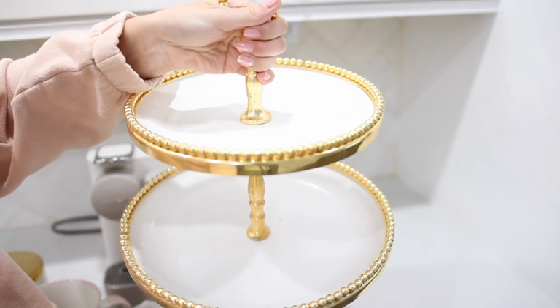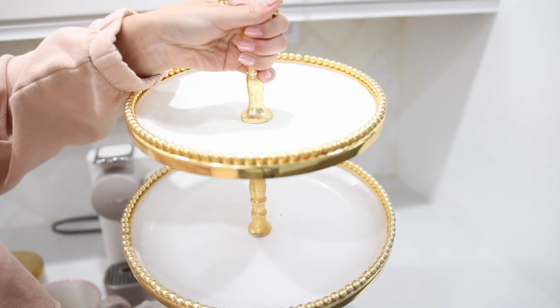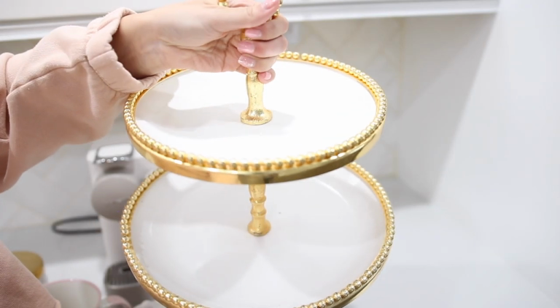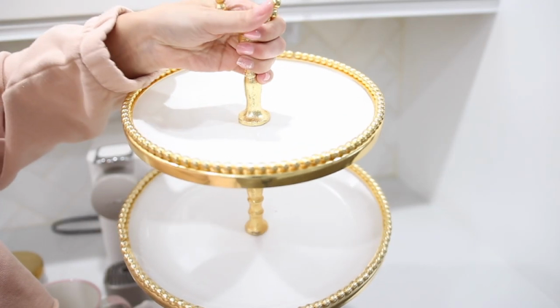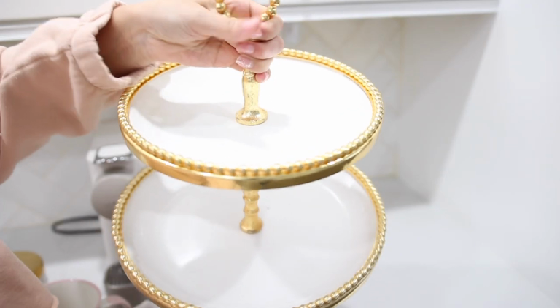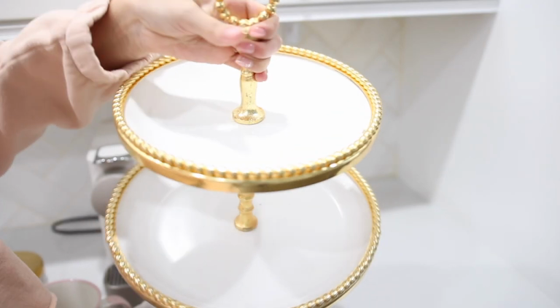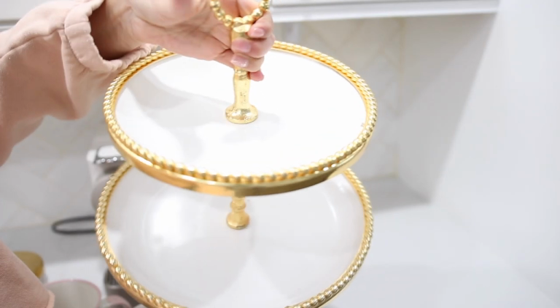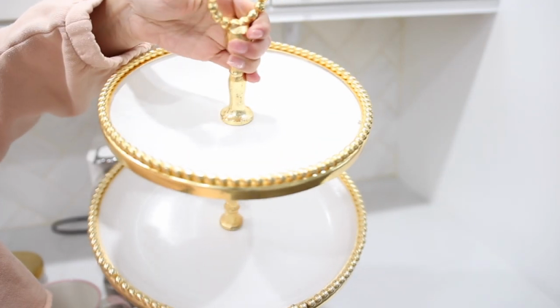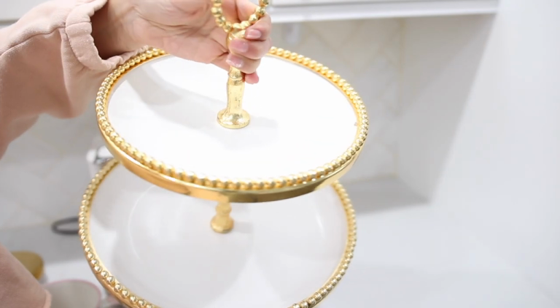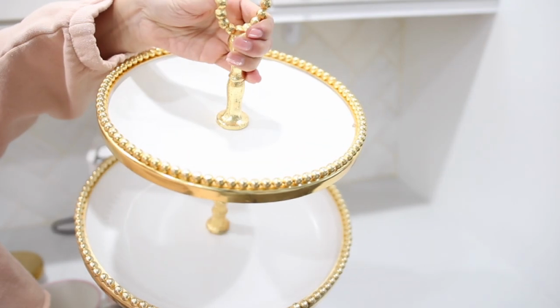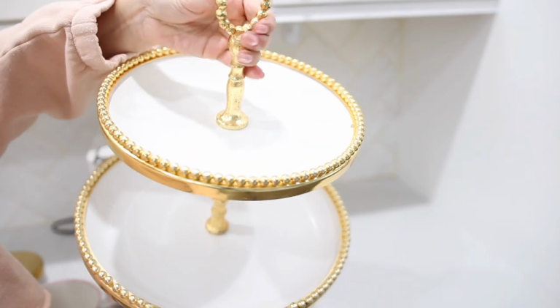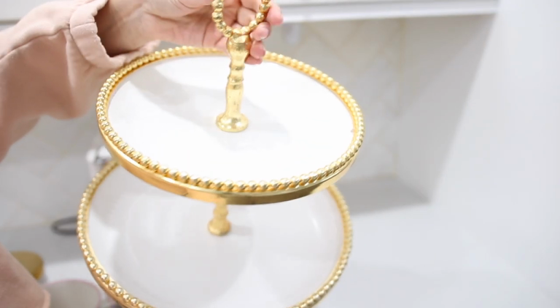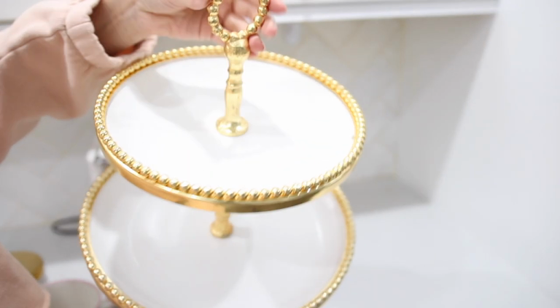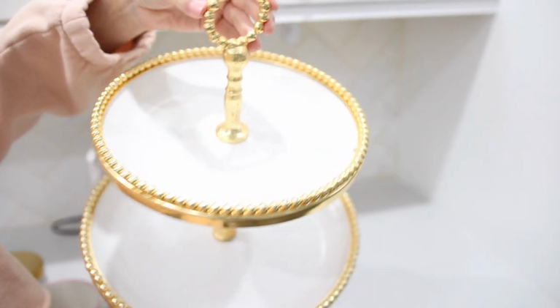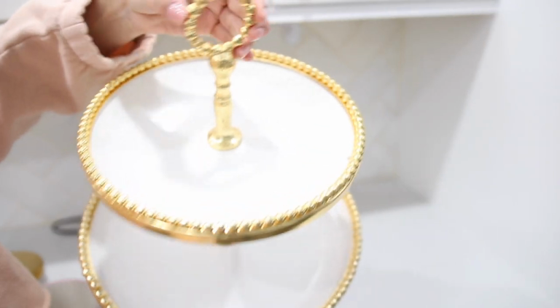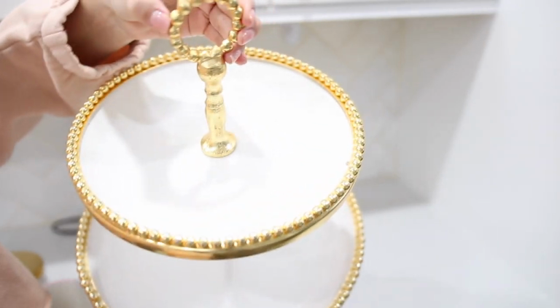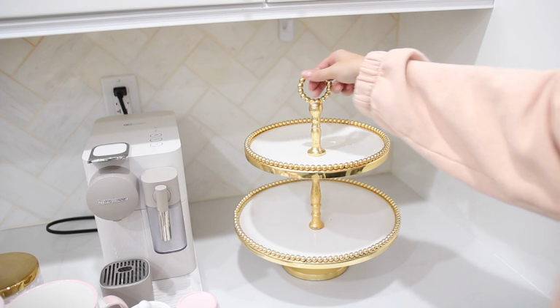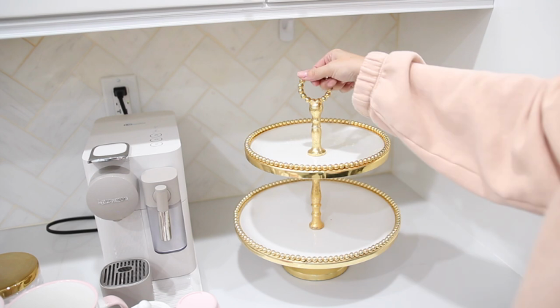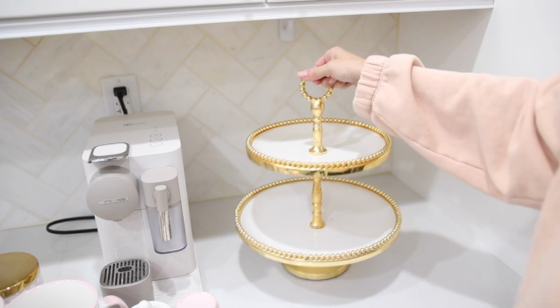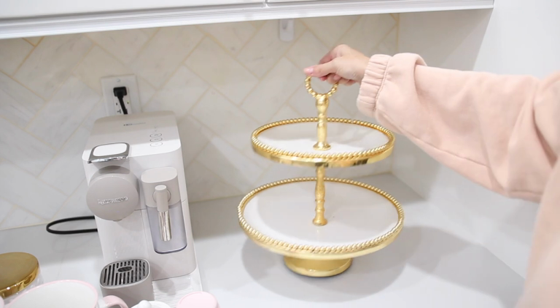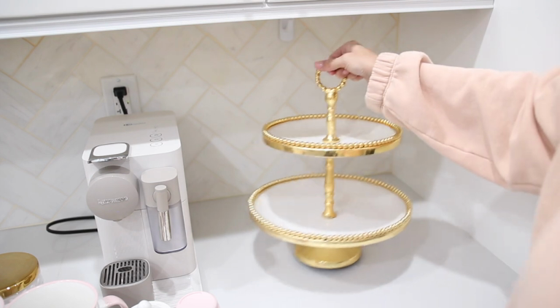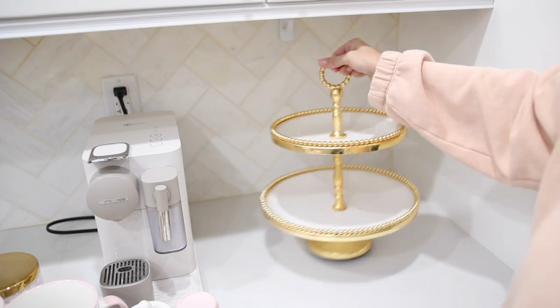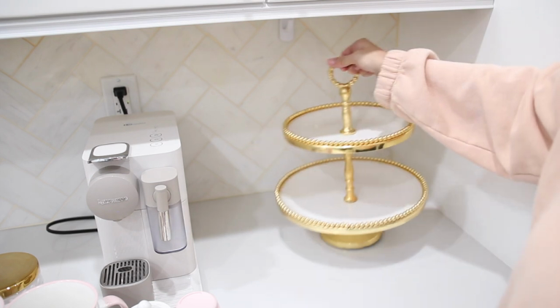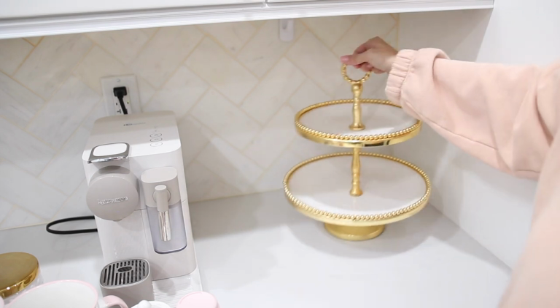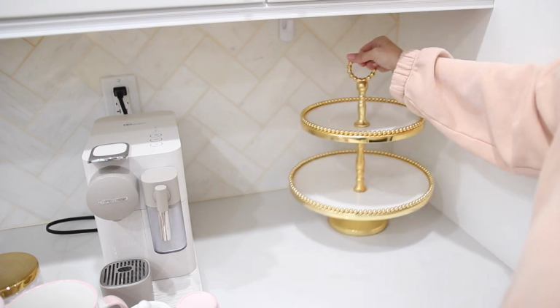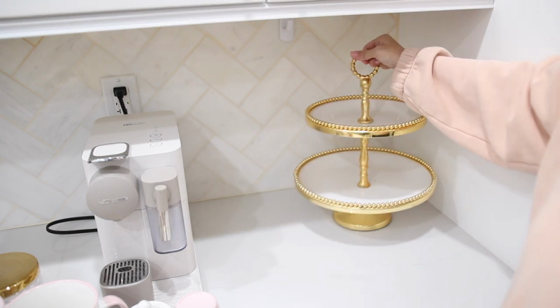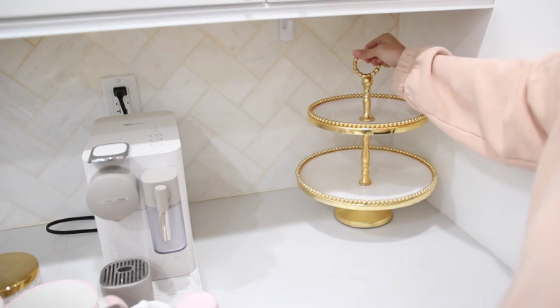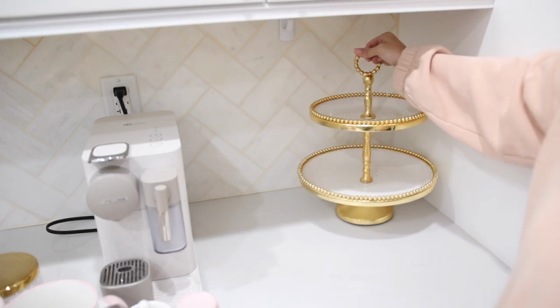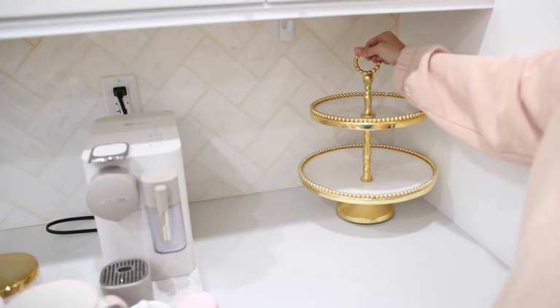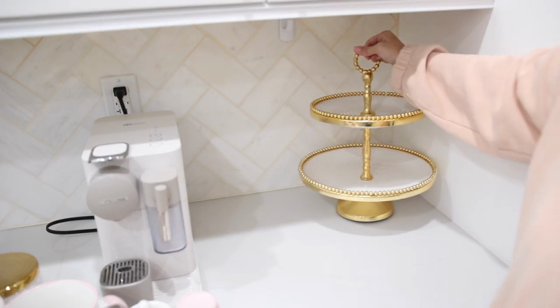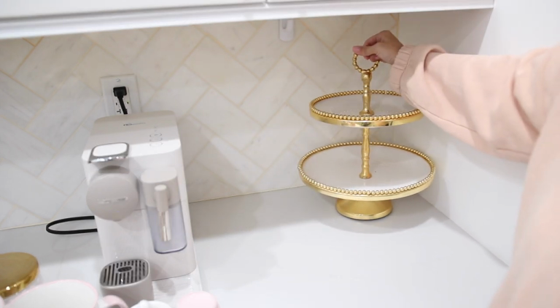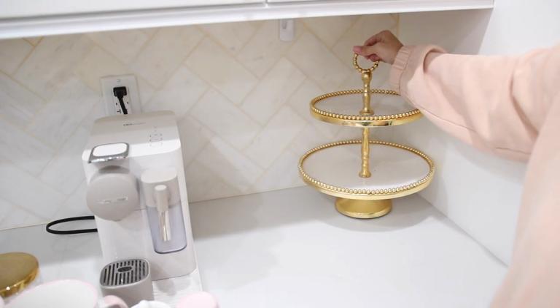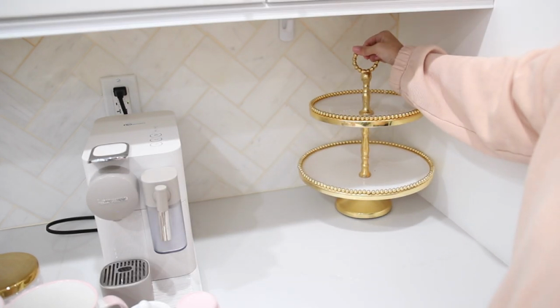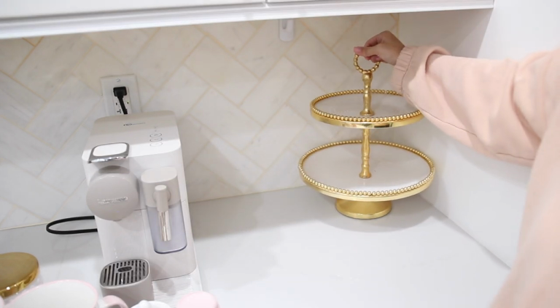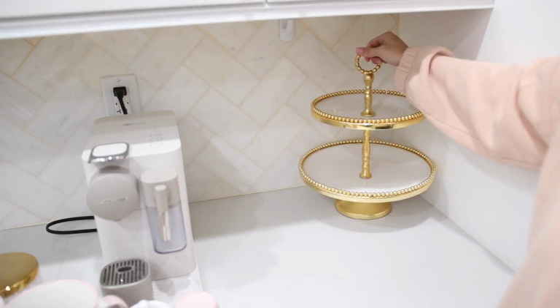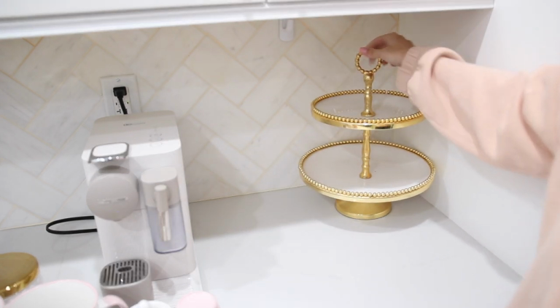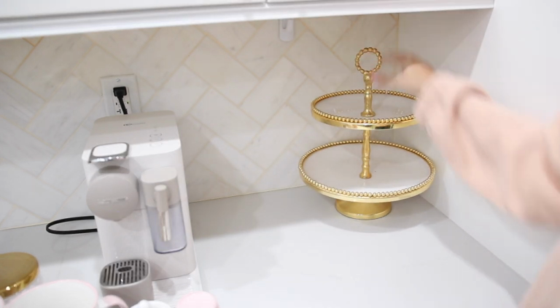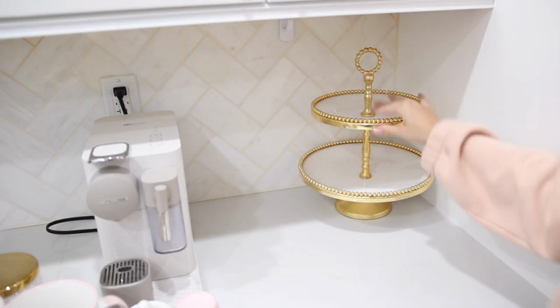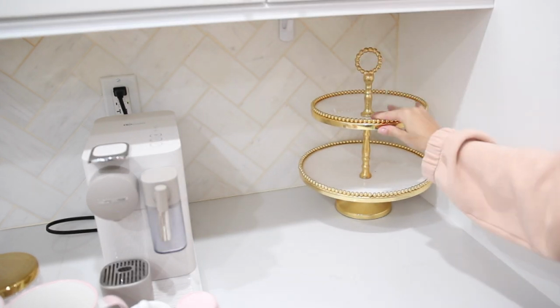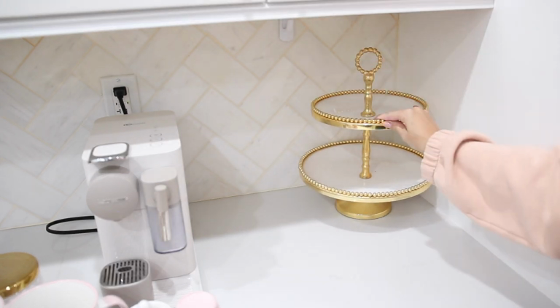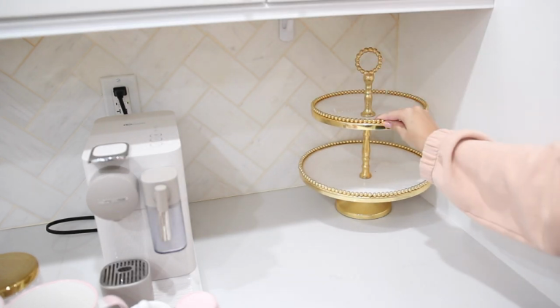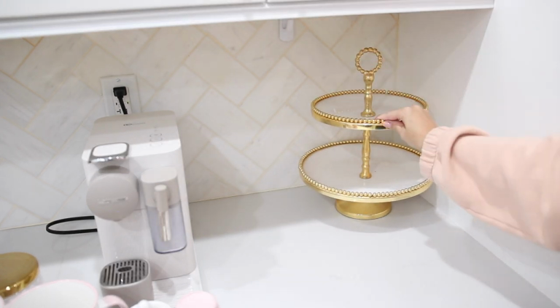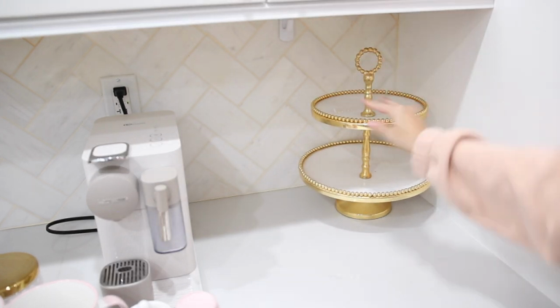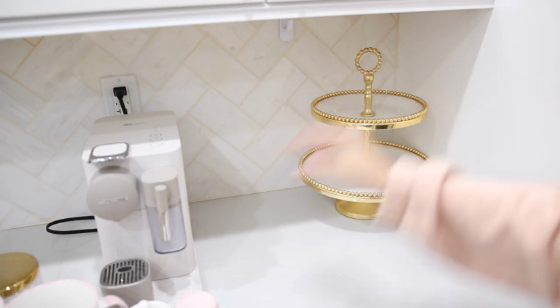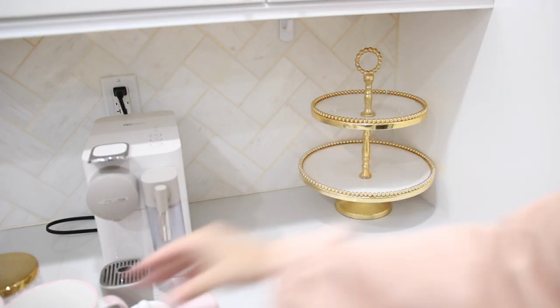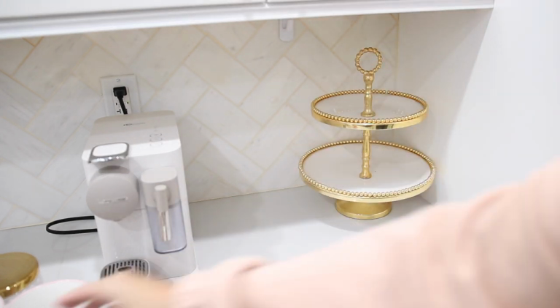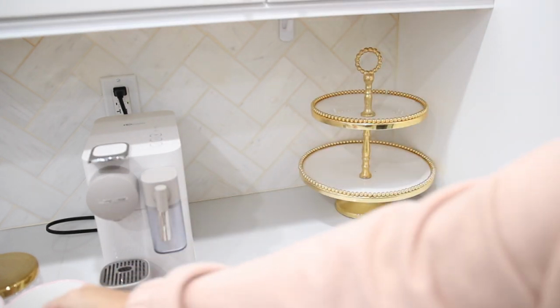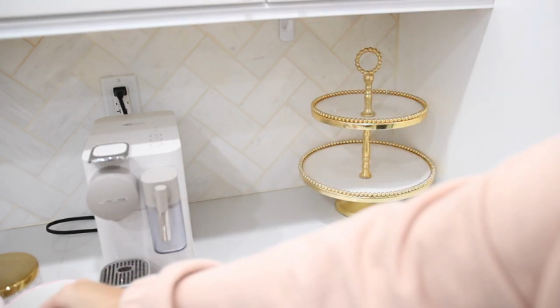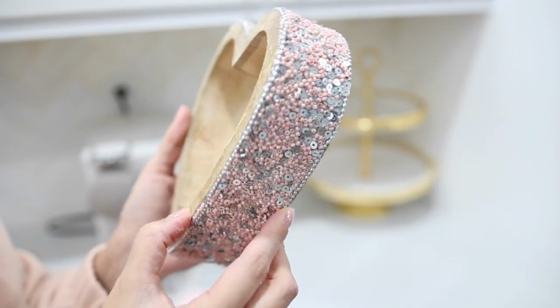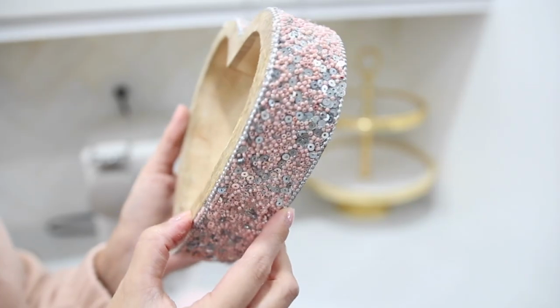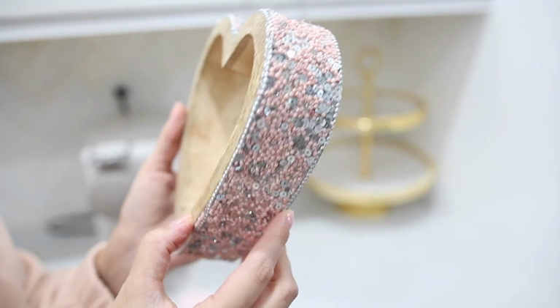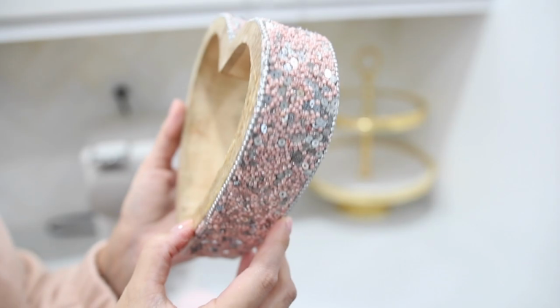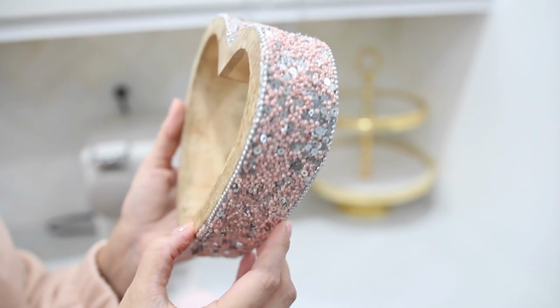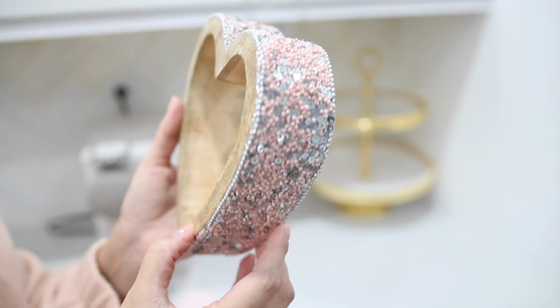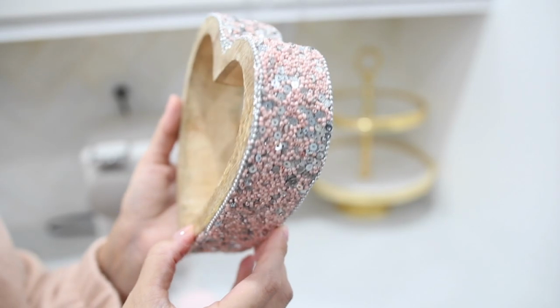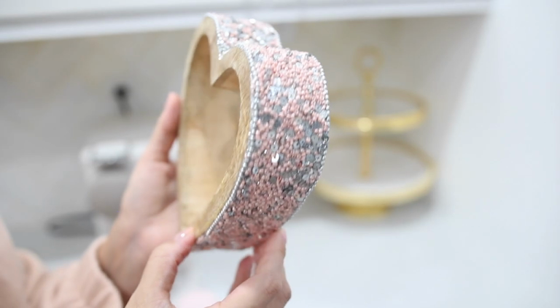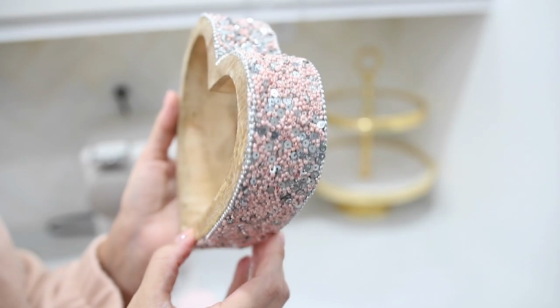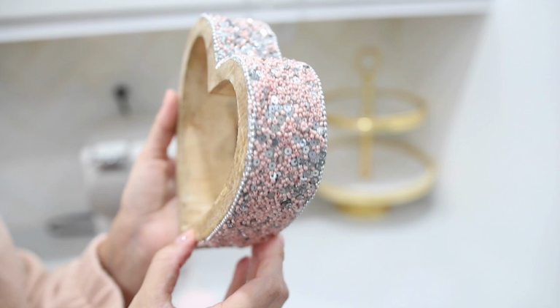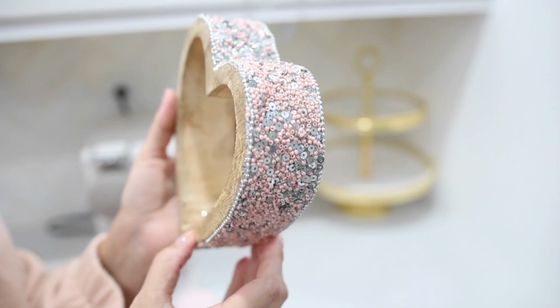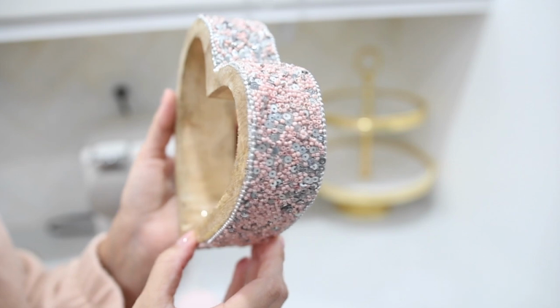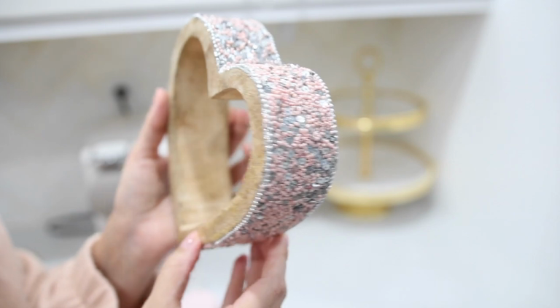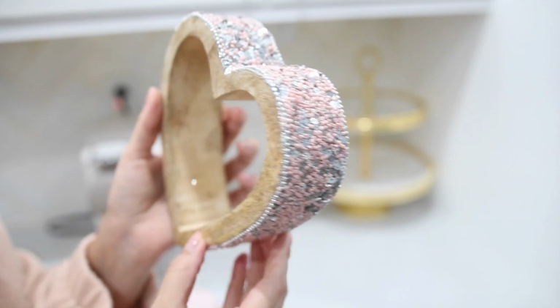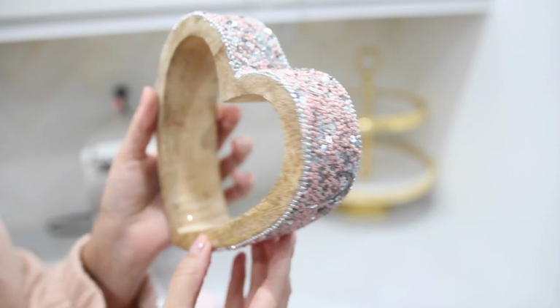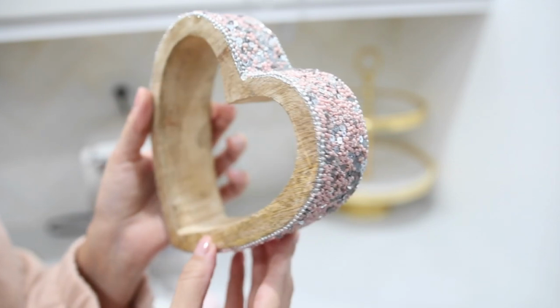I decided to switch out my wood base with the tiered tray. I've had this for probably three years and I absolutely love it. These are great to kind of mix different types of styles and really fun for holidays.